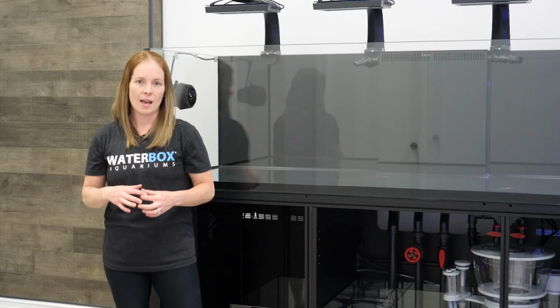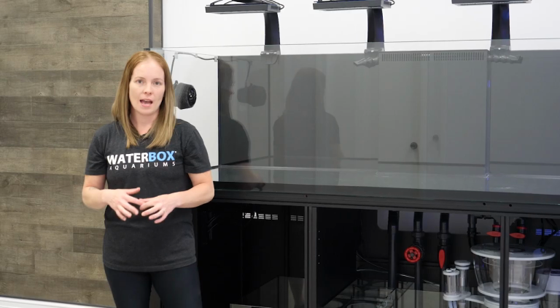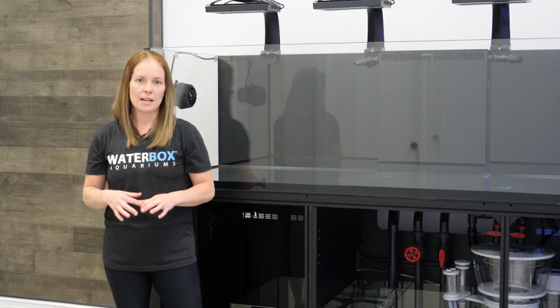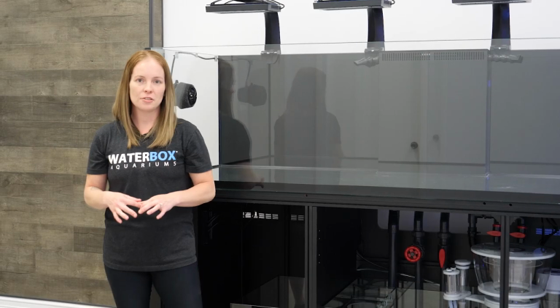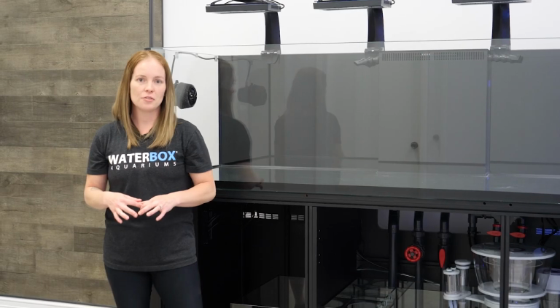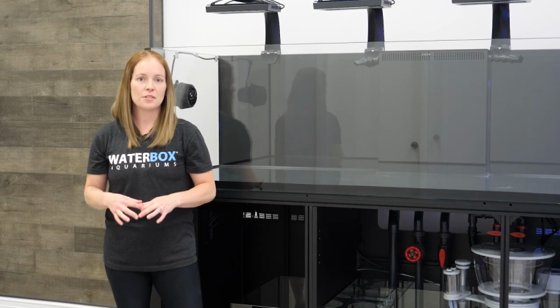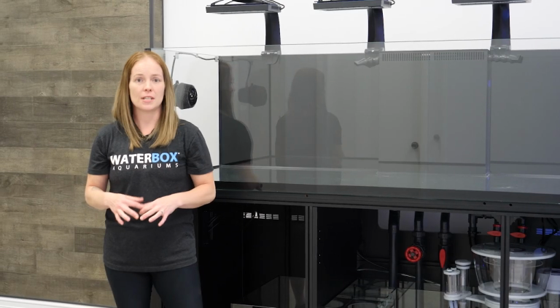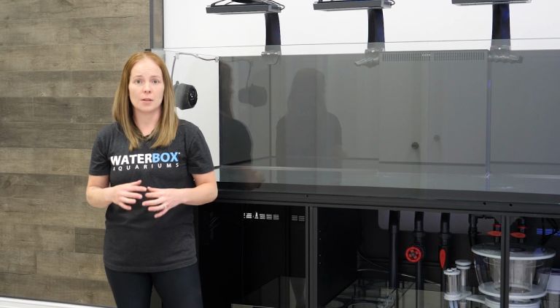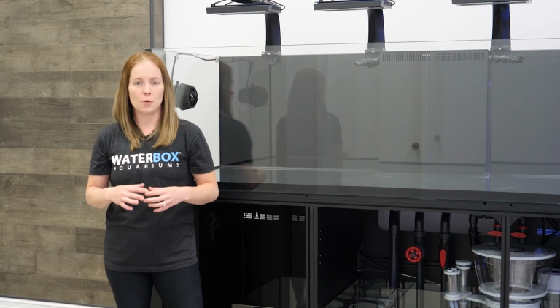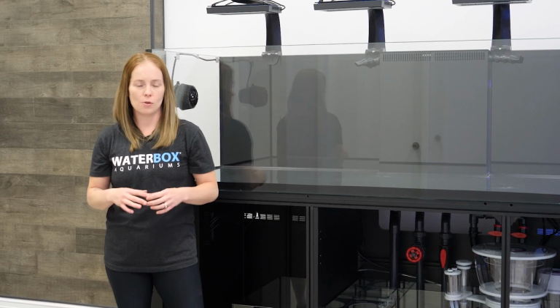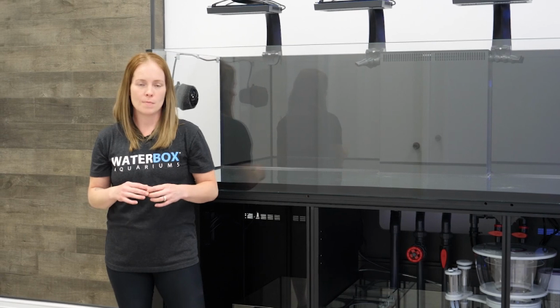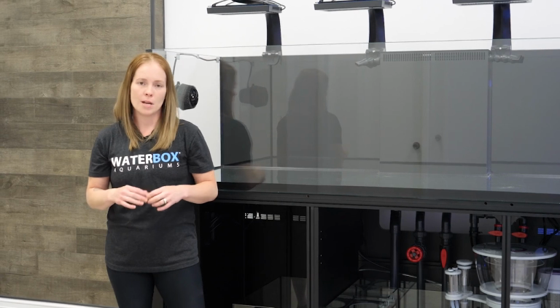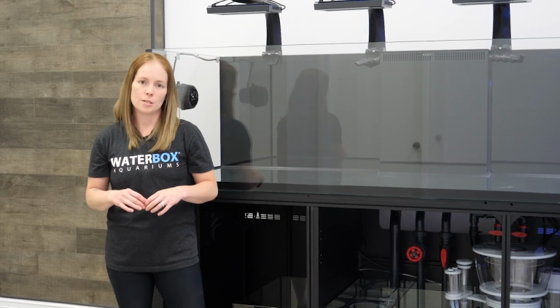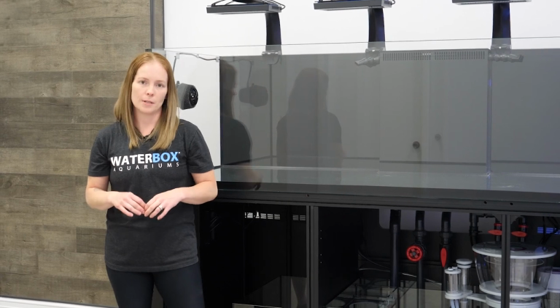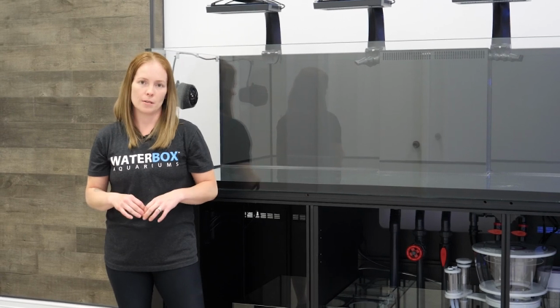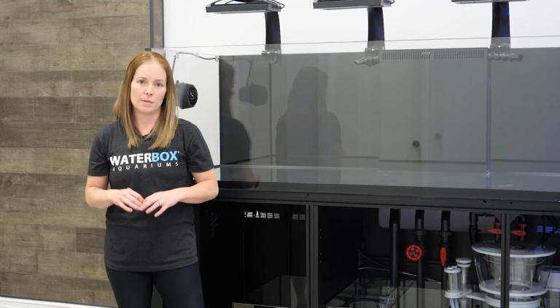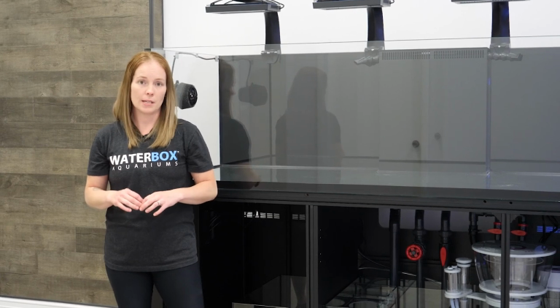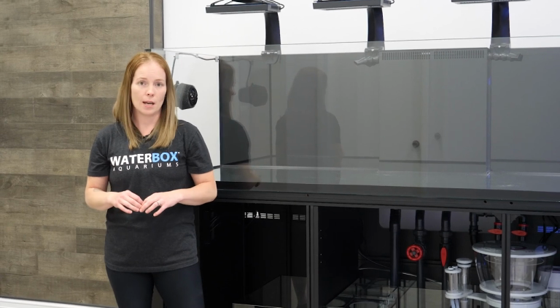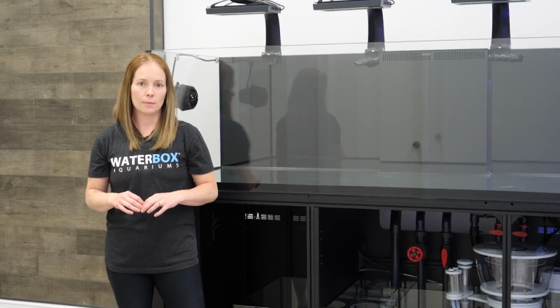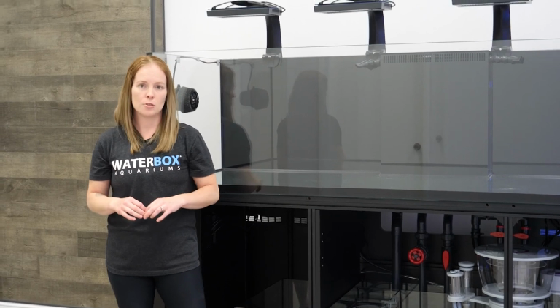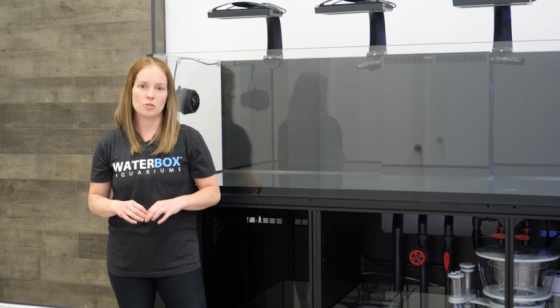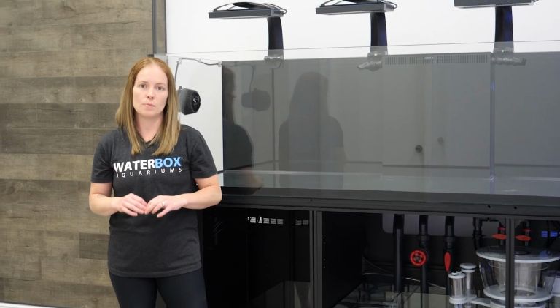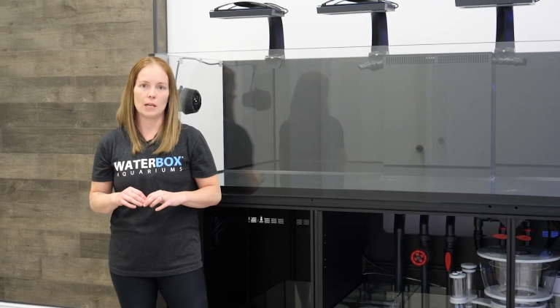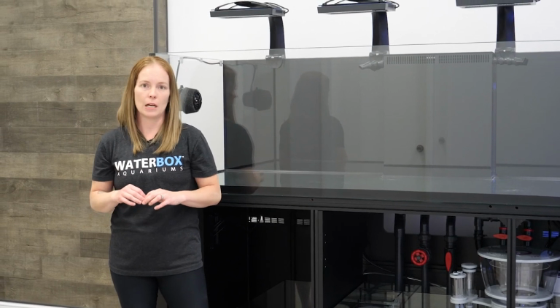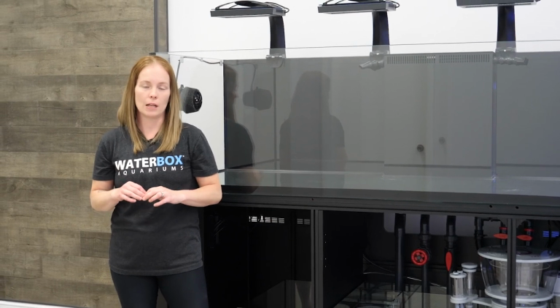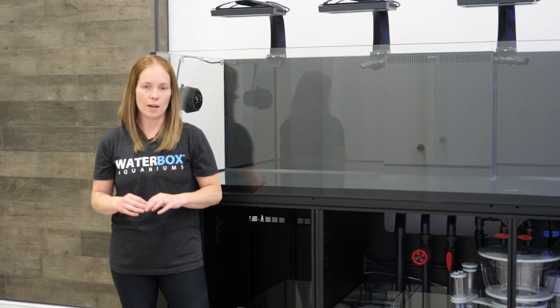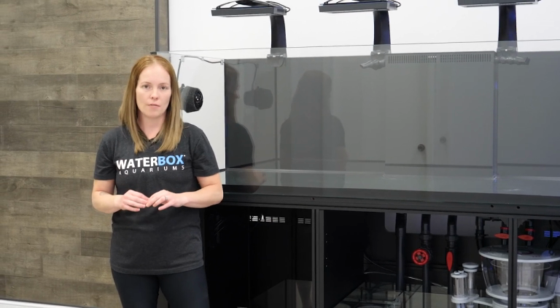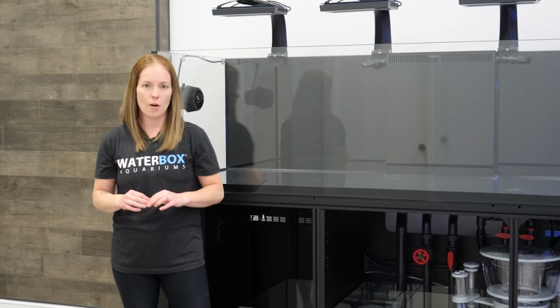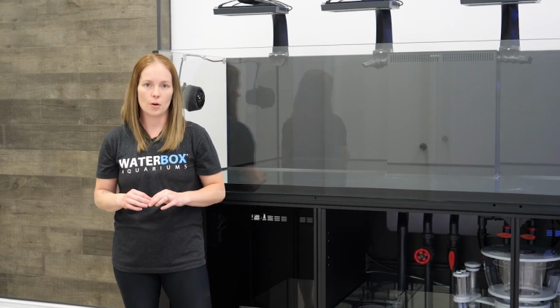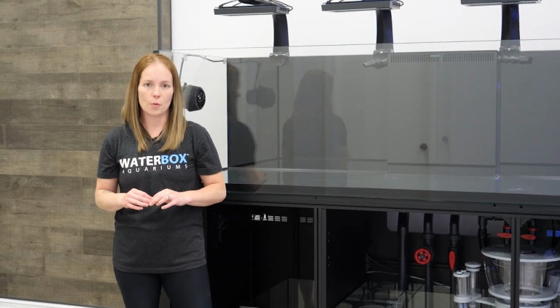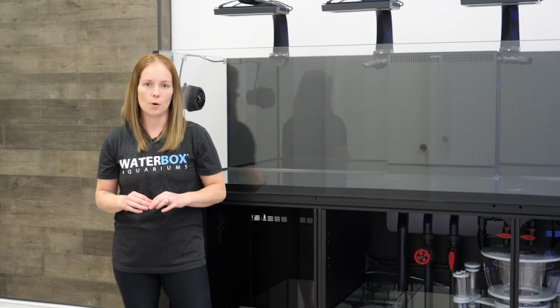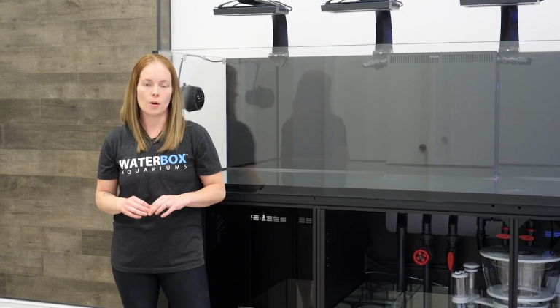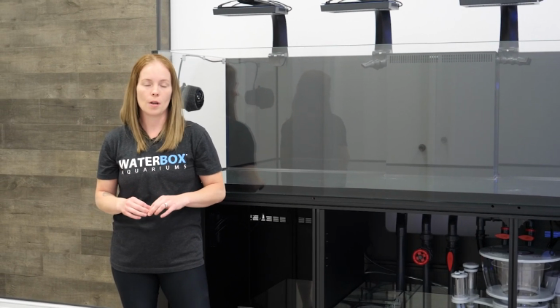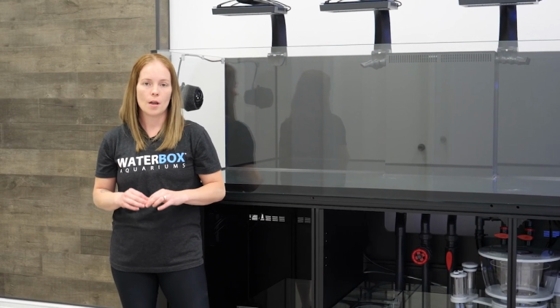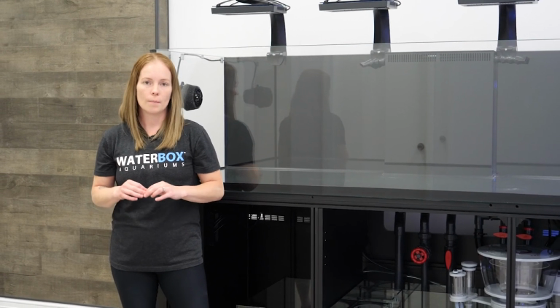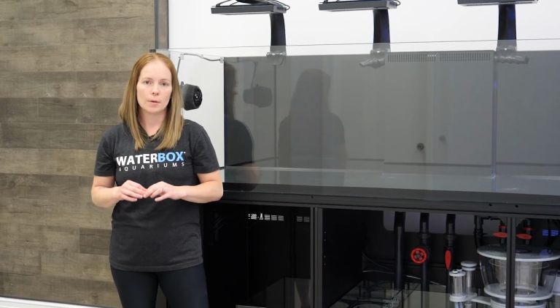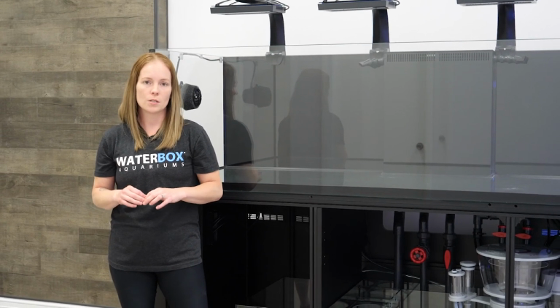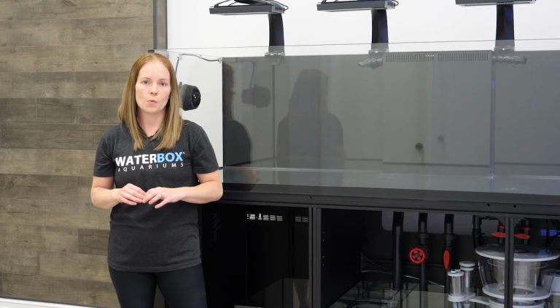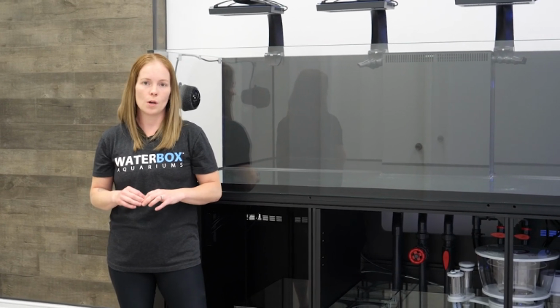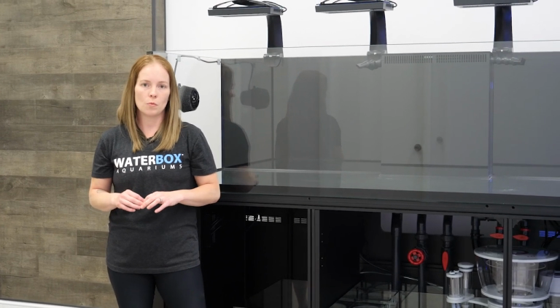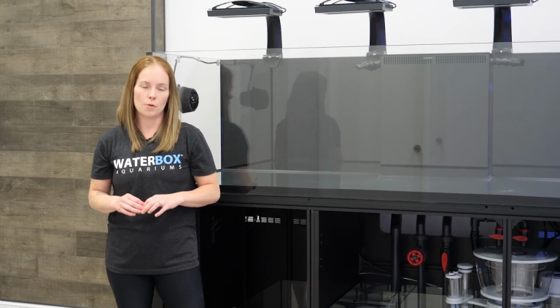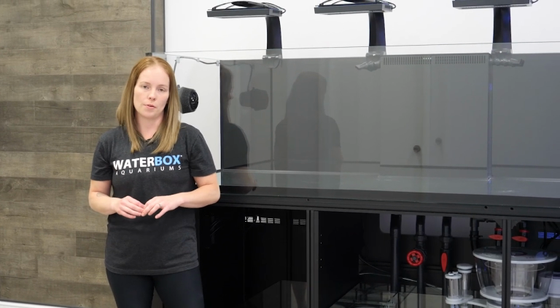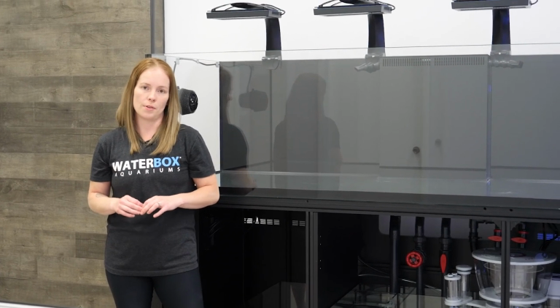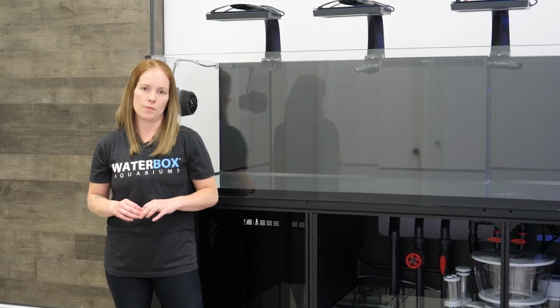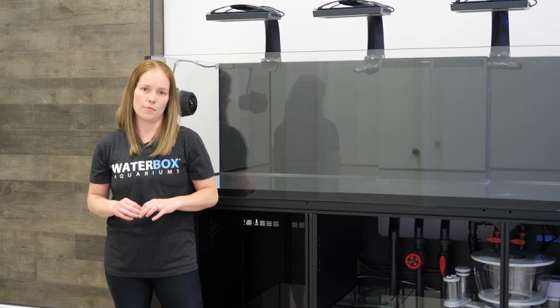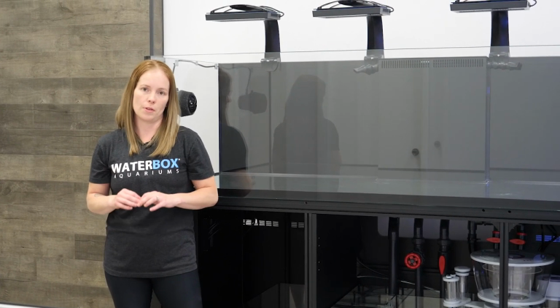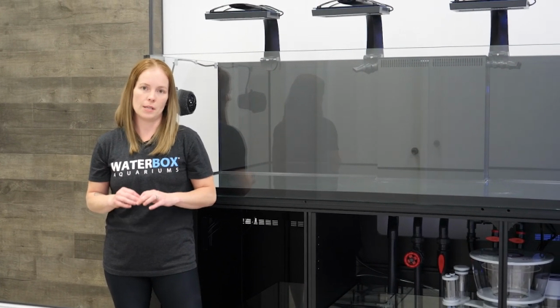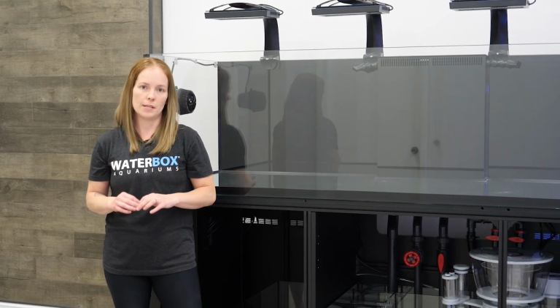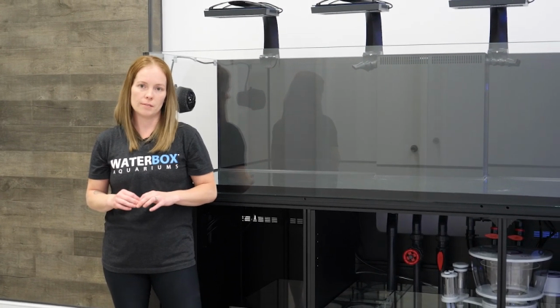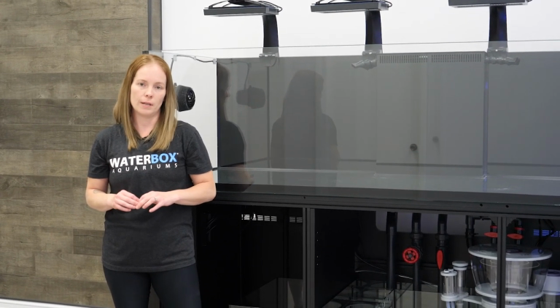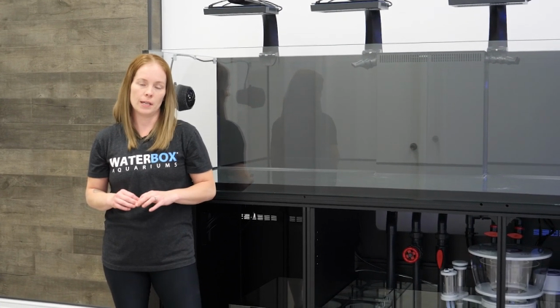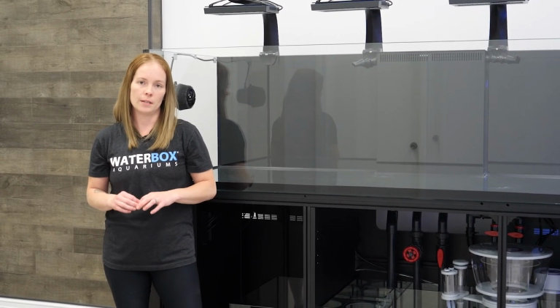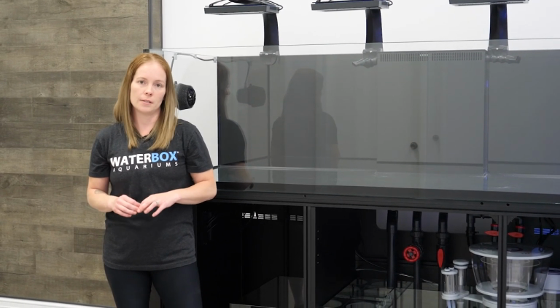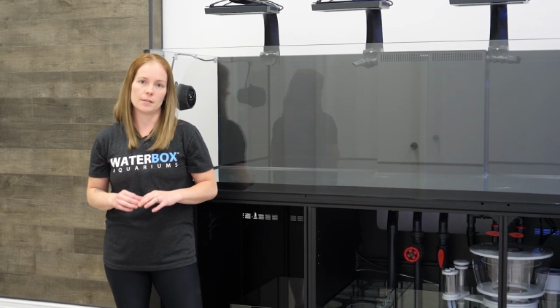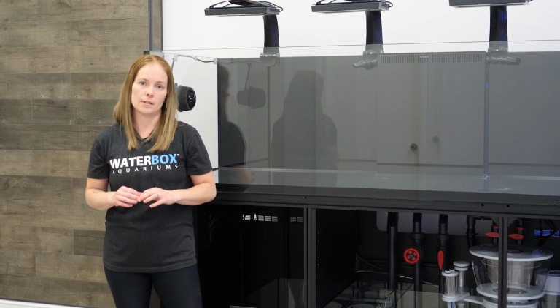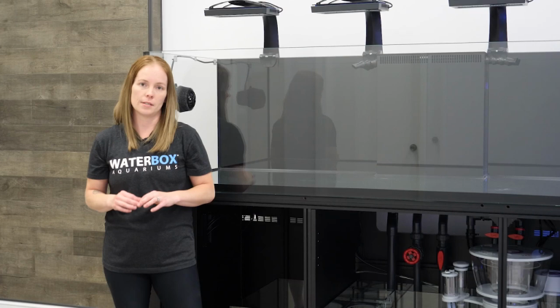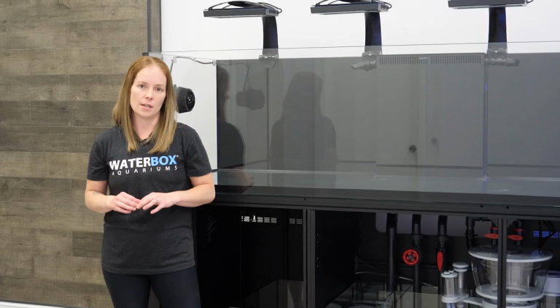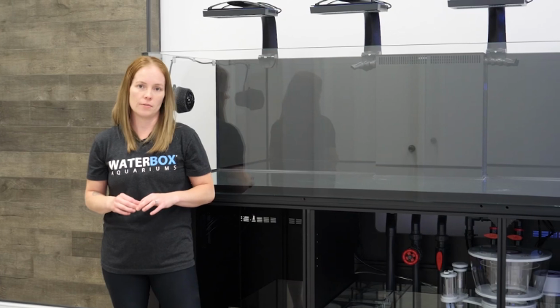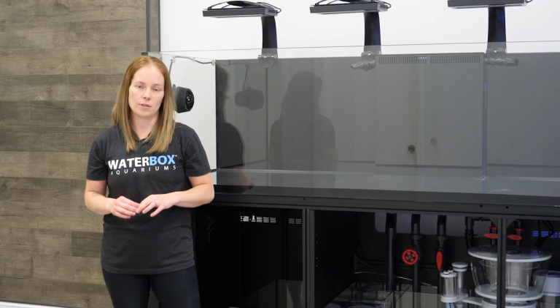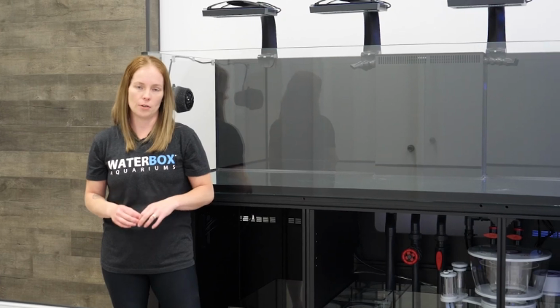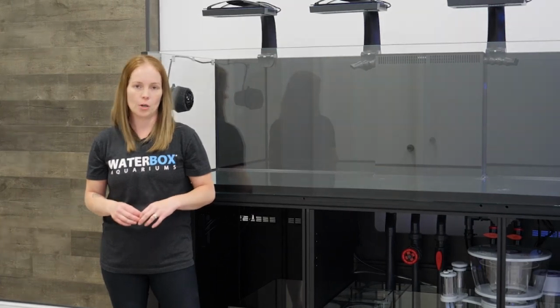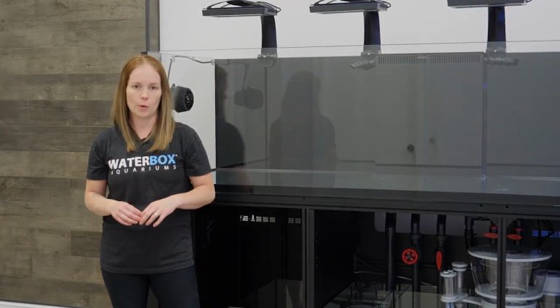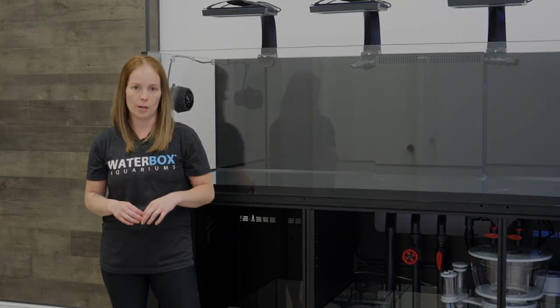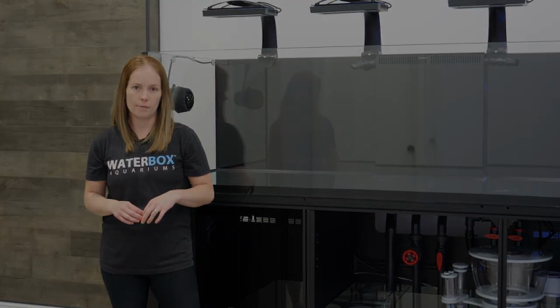As you can see, cord management can be time consuming and a lot of hard work, but it's well worth it for the ease of maintenance and safety of your aquarium.